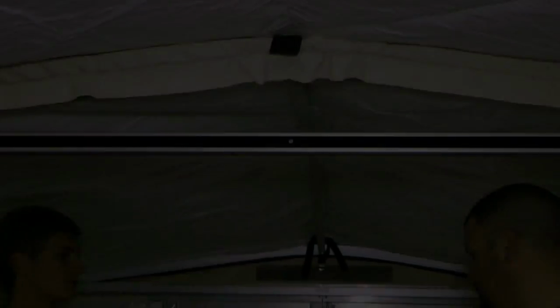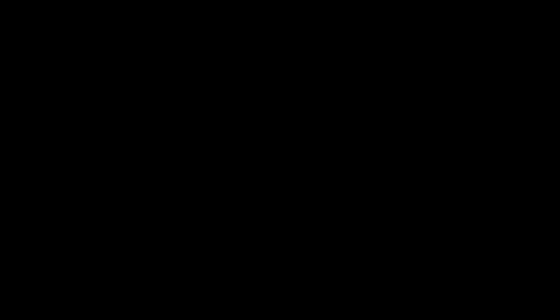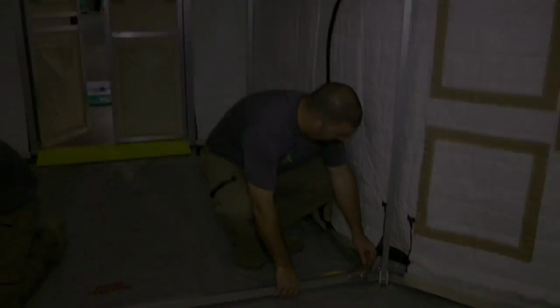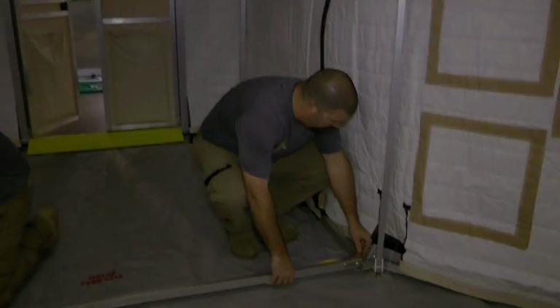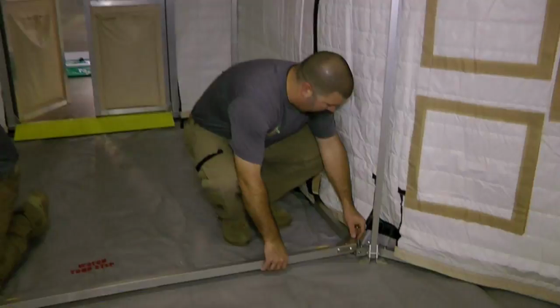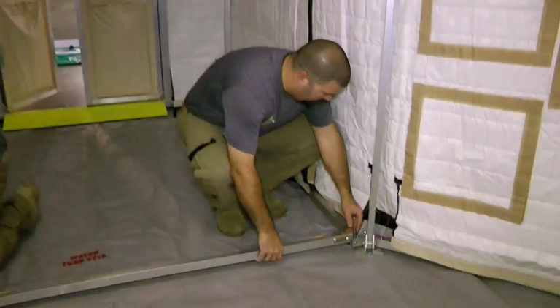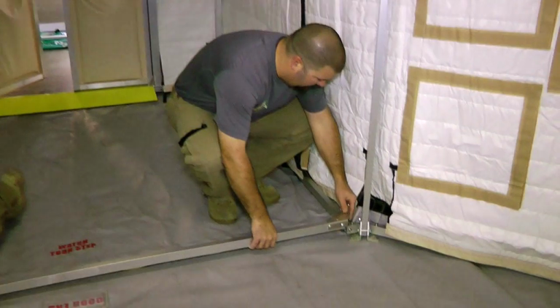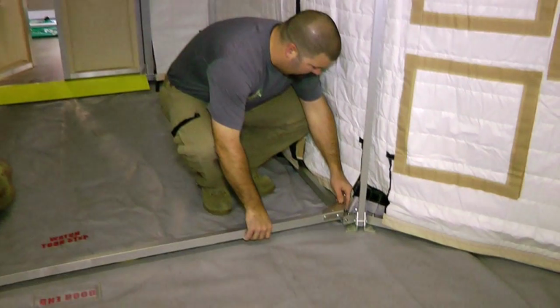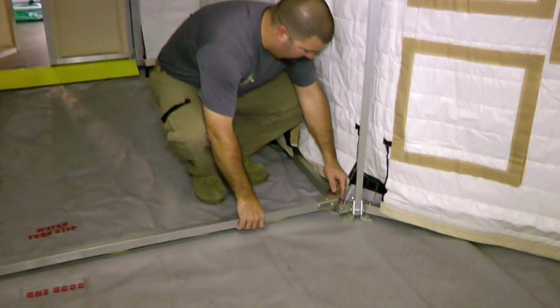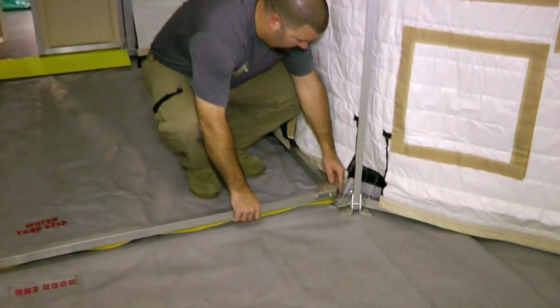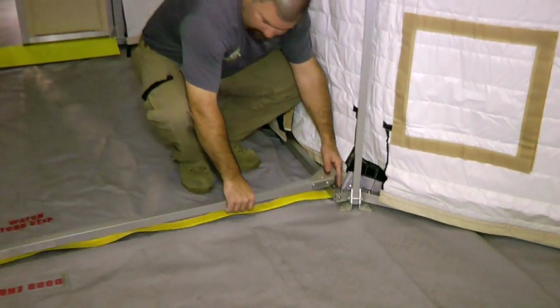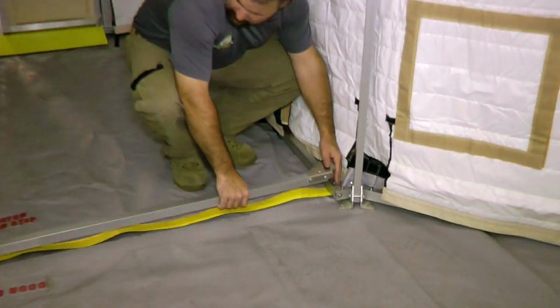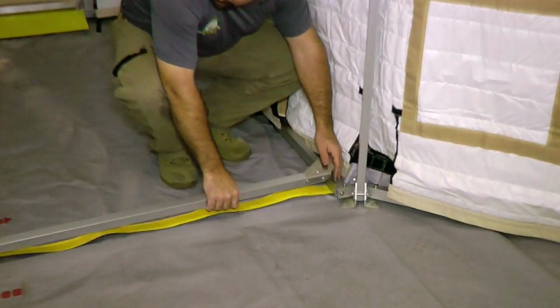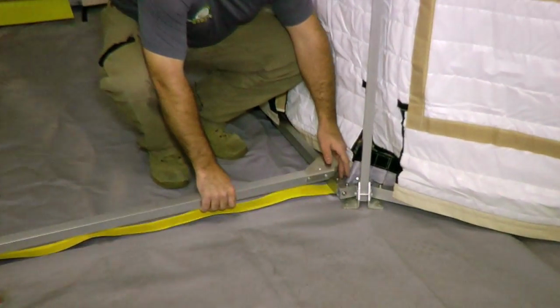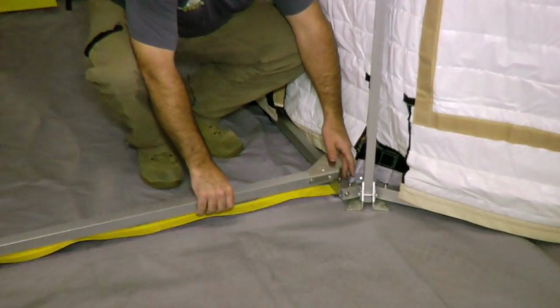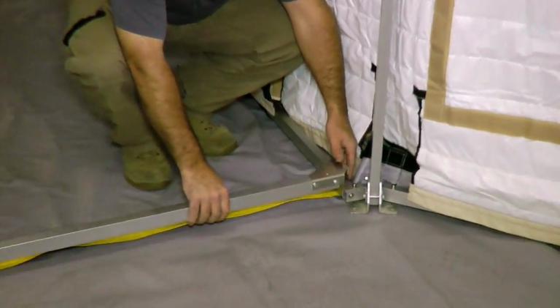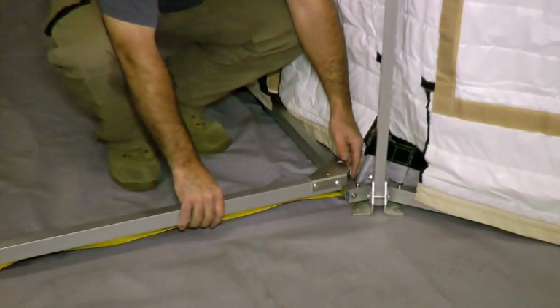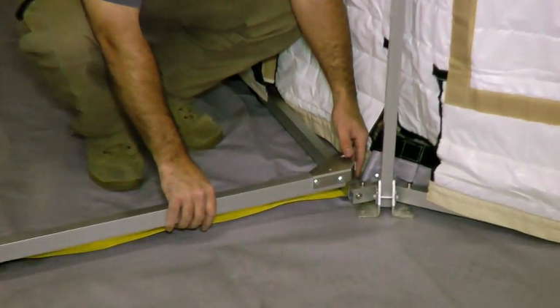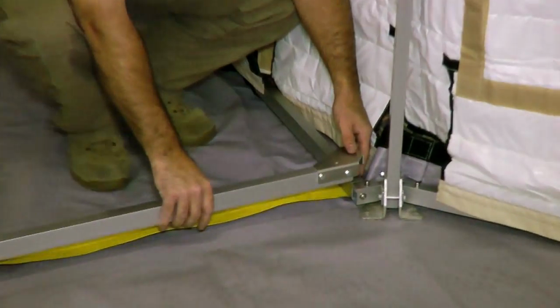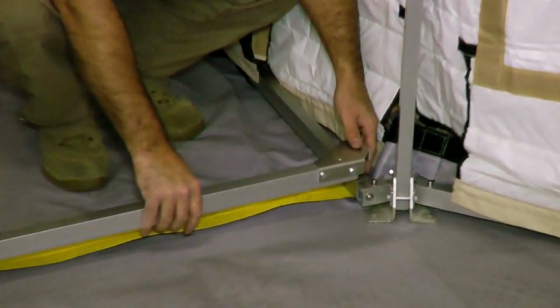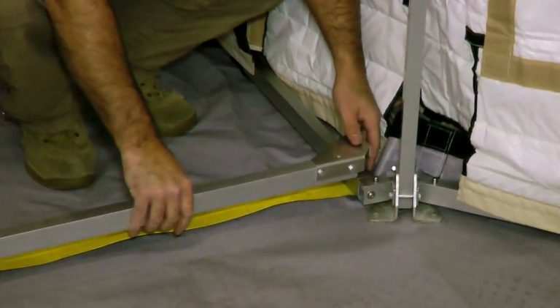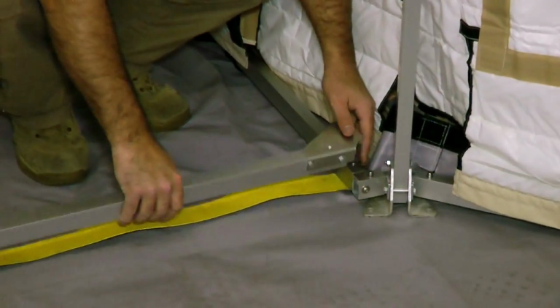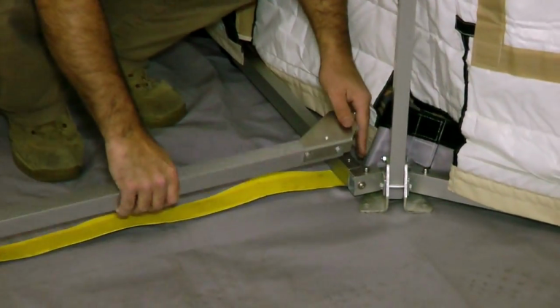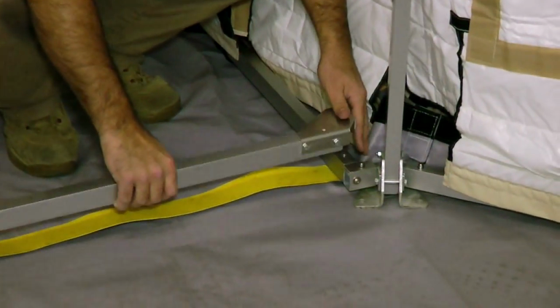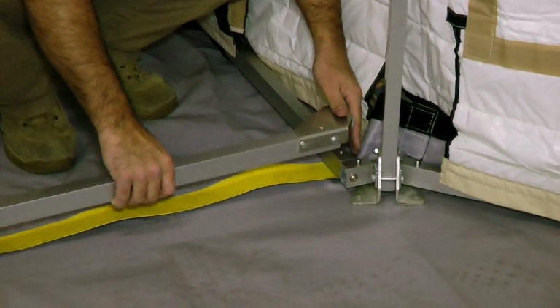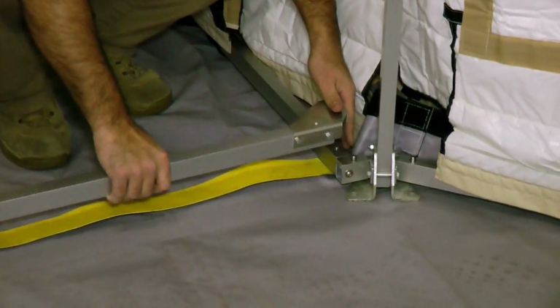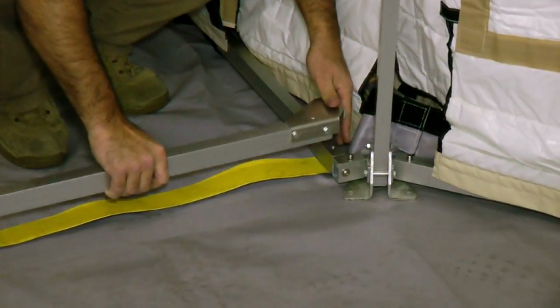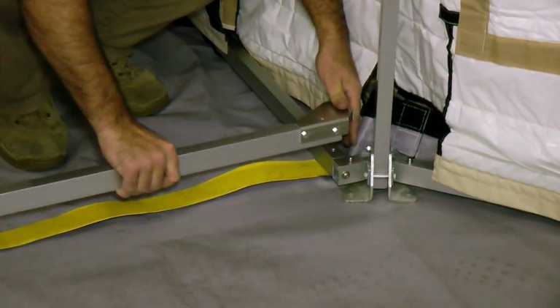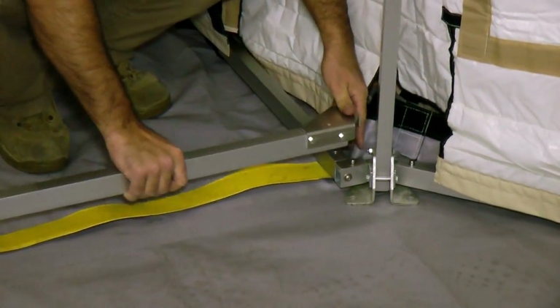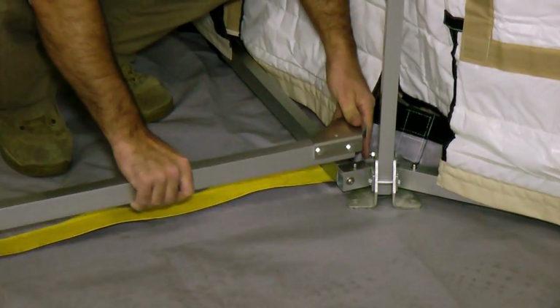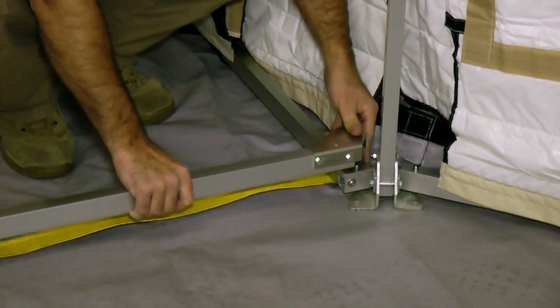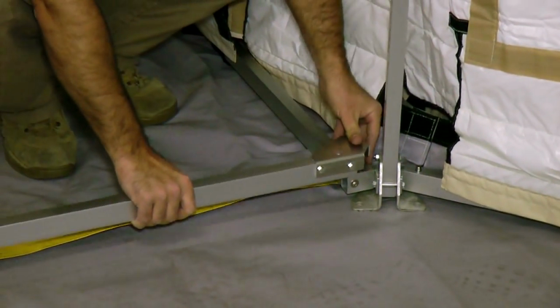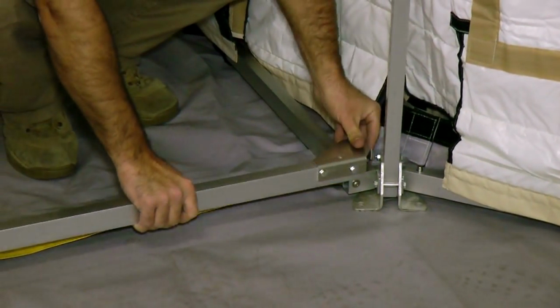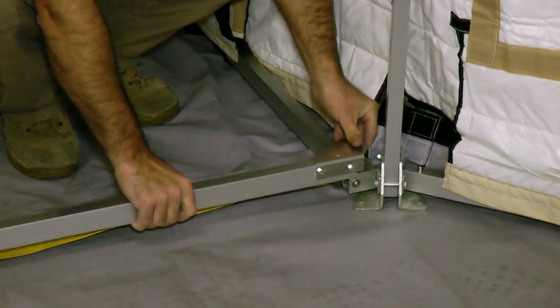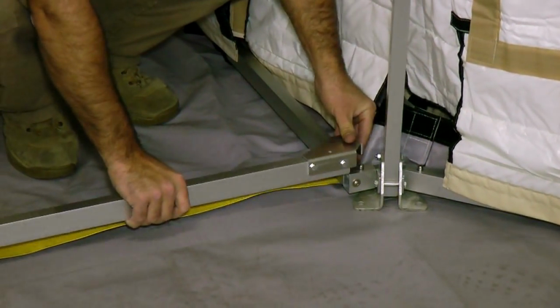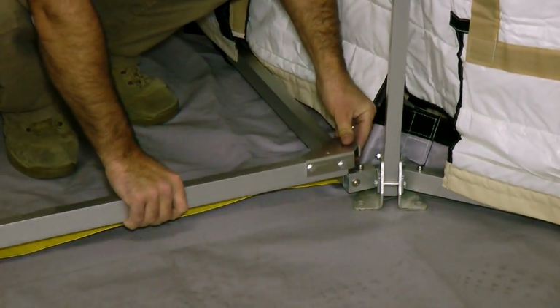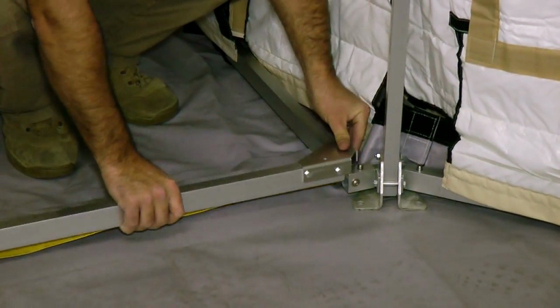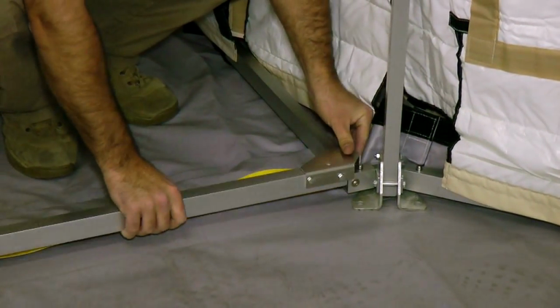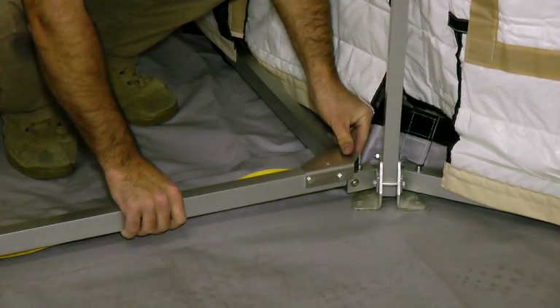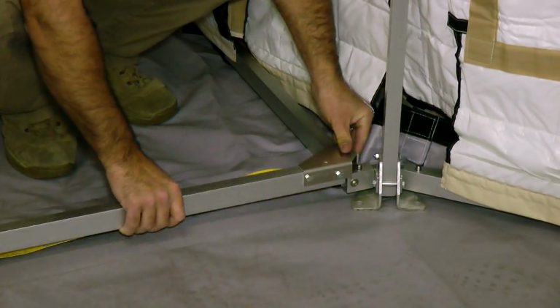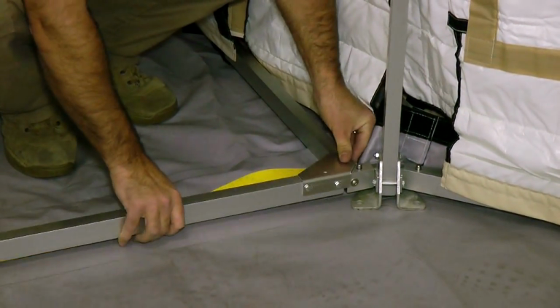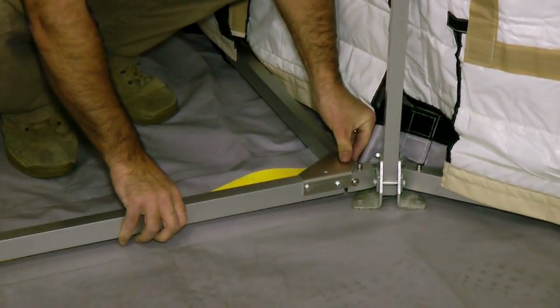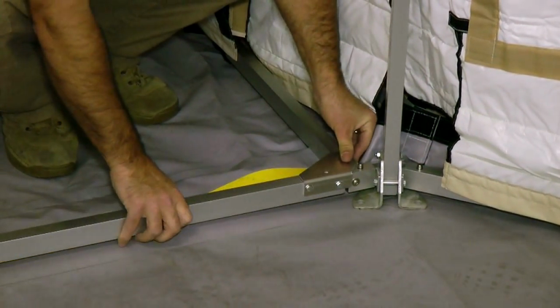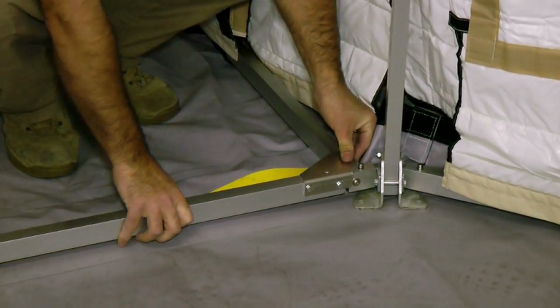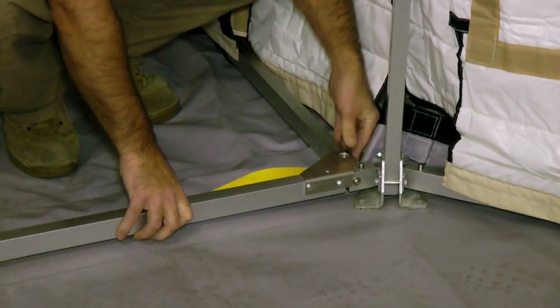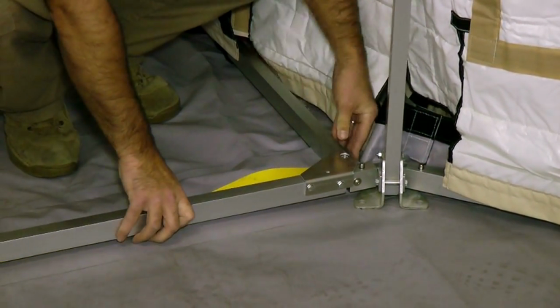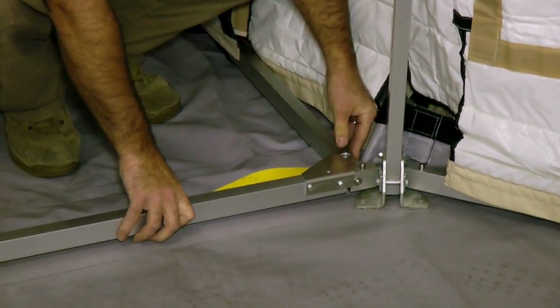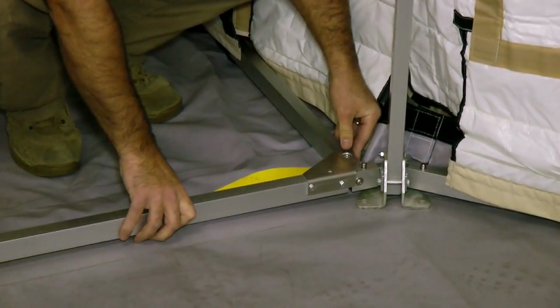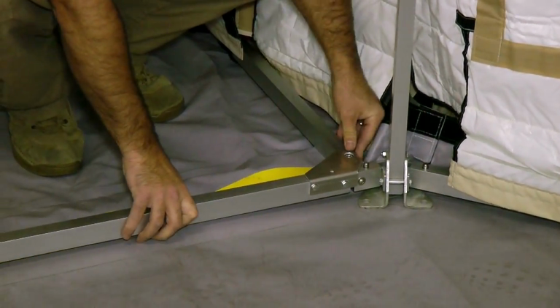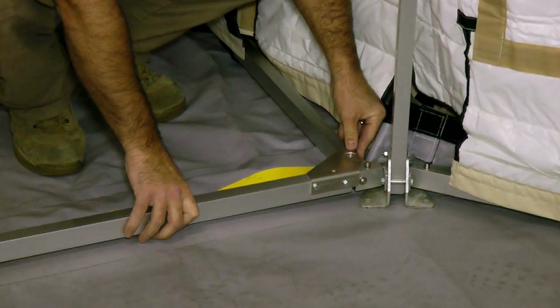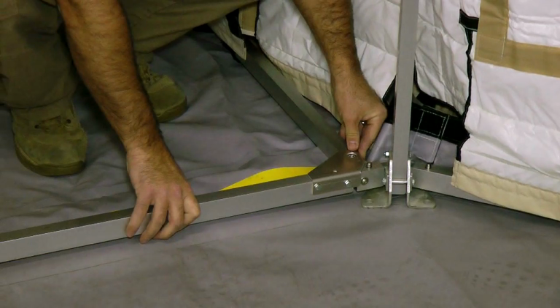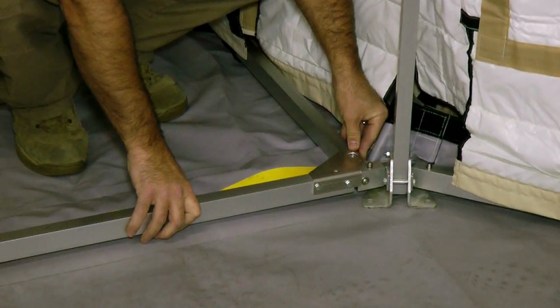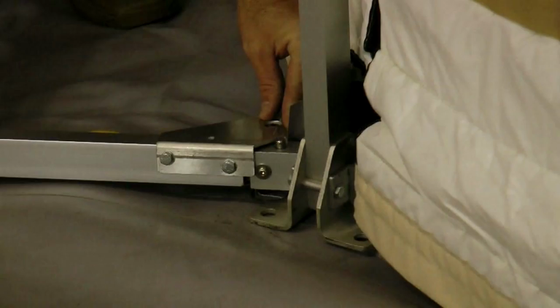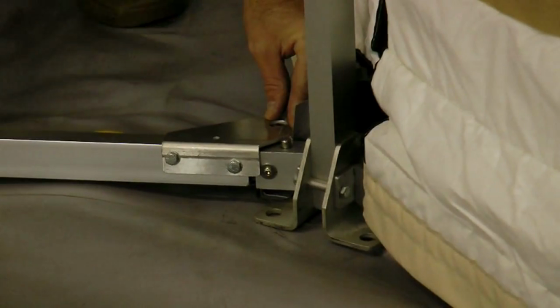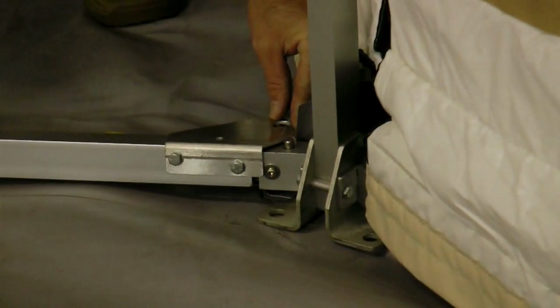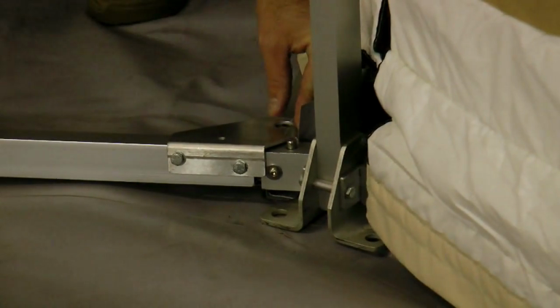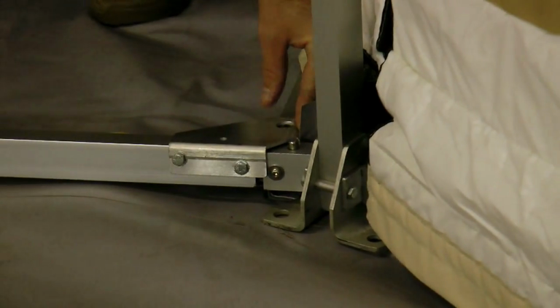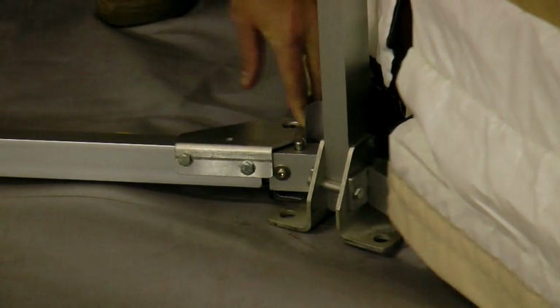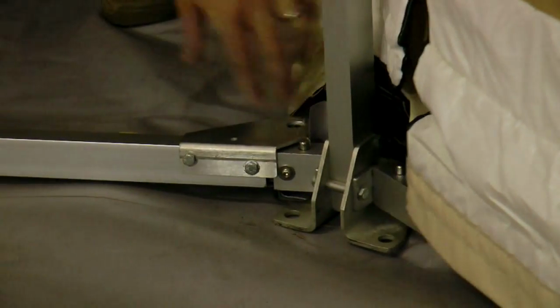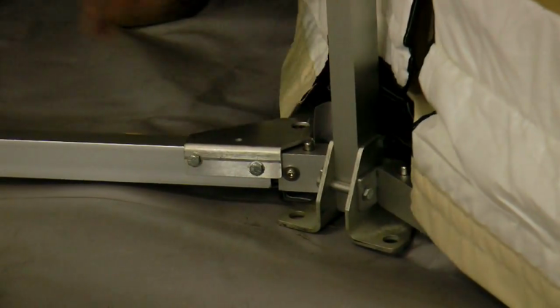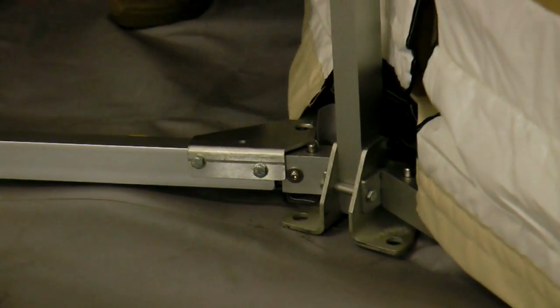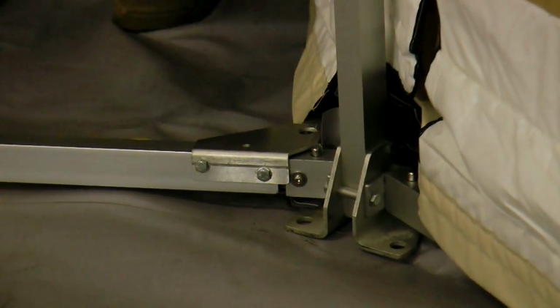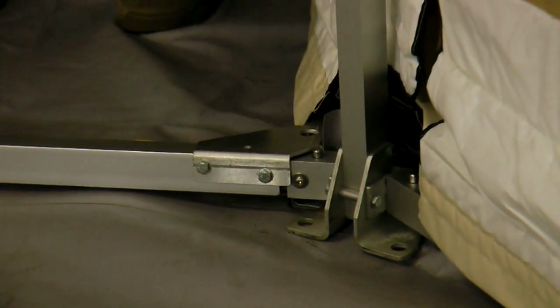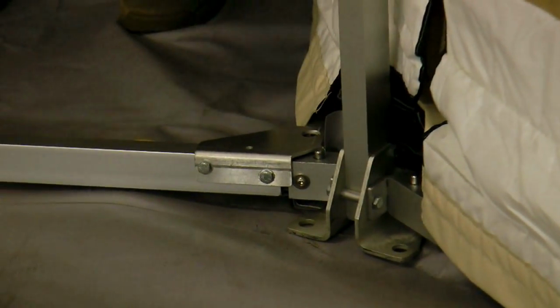The lower door frame bar simply clips onto the vestibule frame as shown. You may have to adjust the leg bars of the tent slightly to get a good fit.